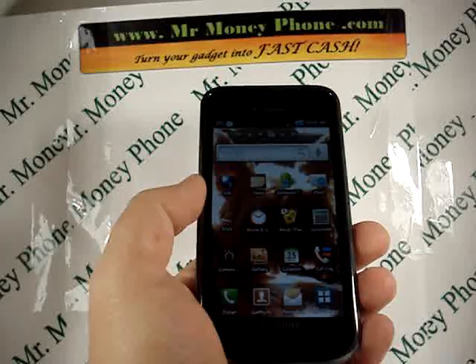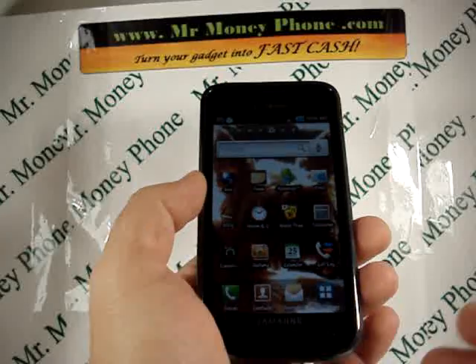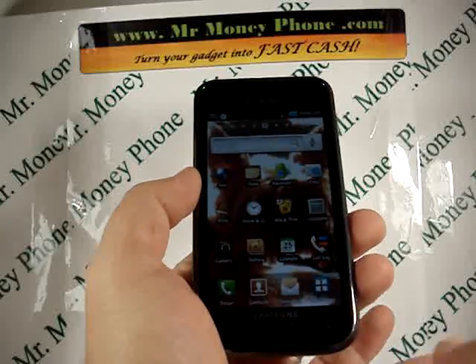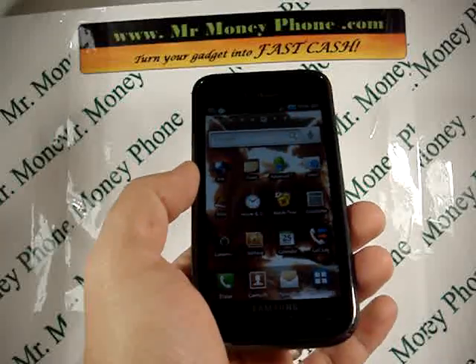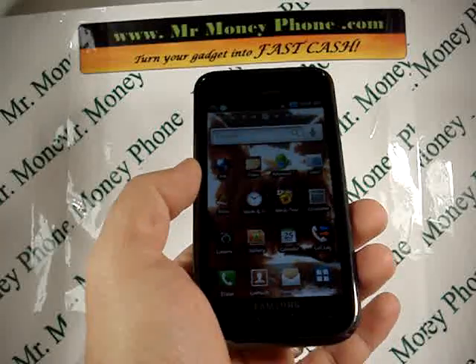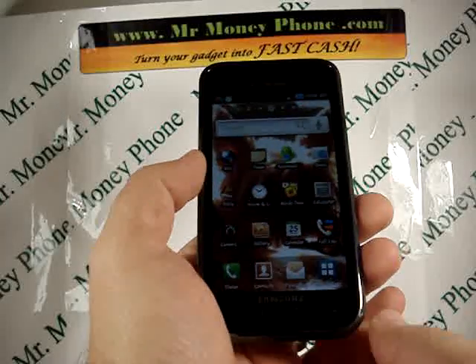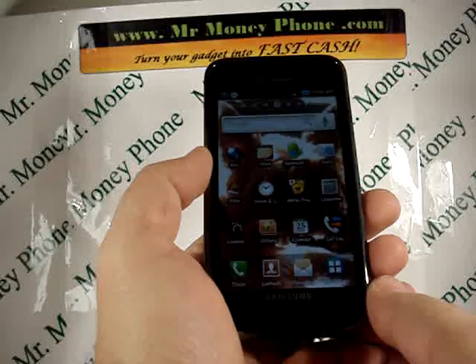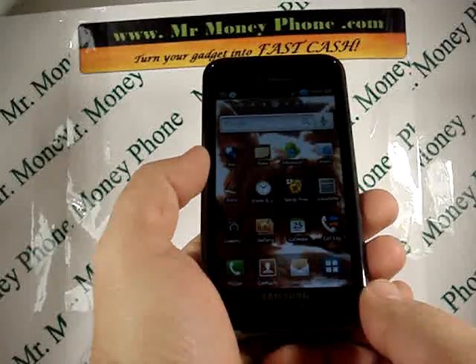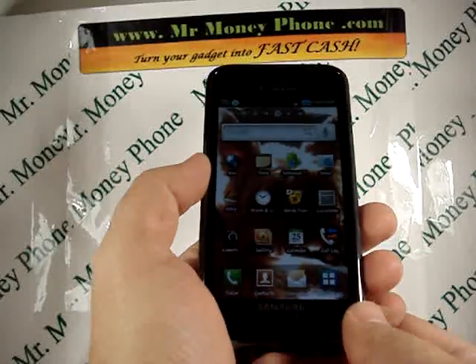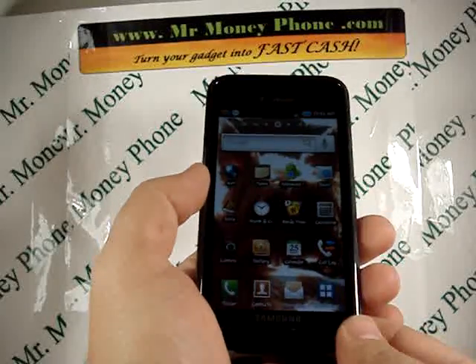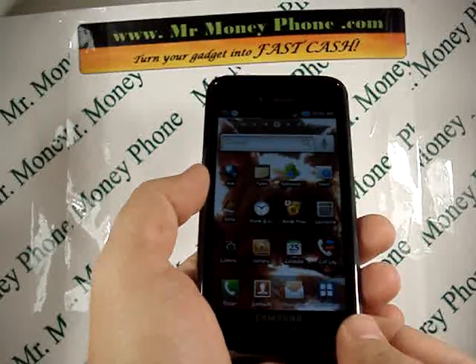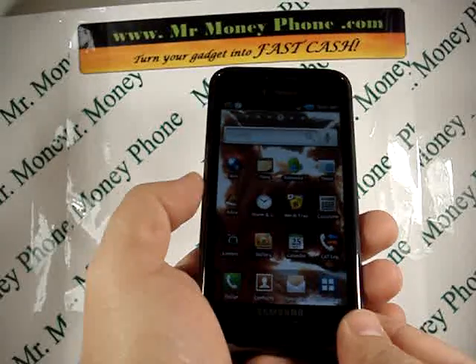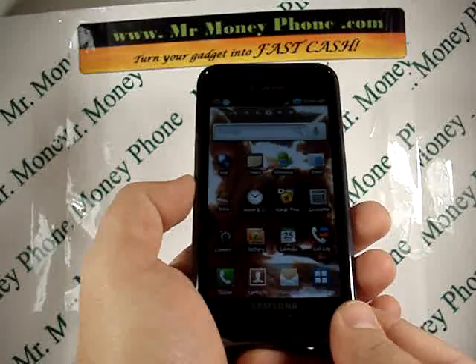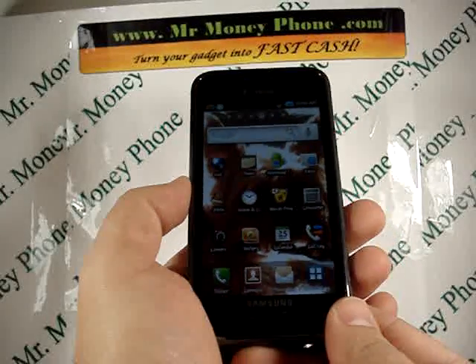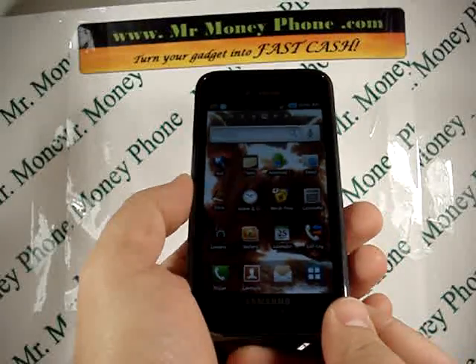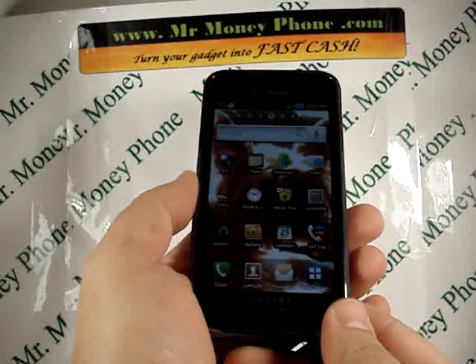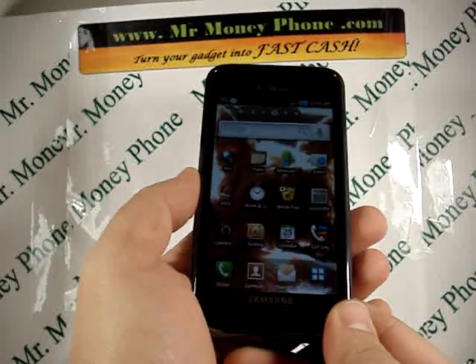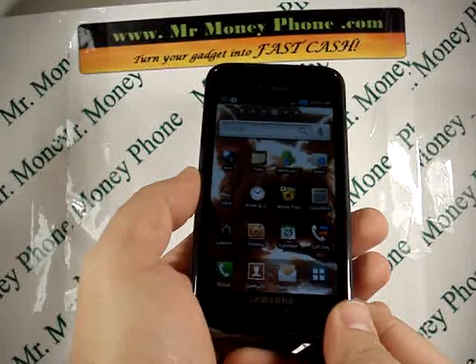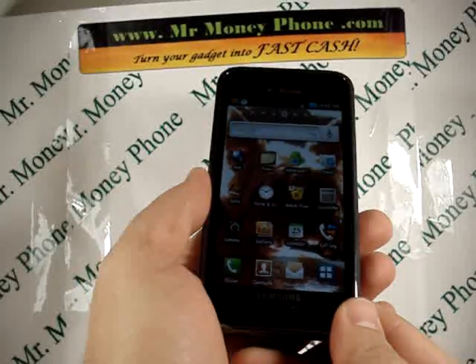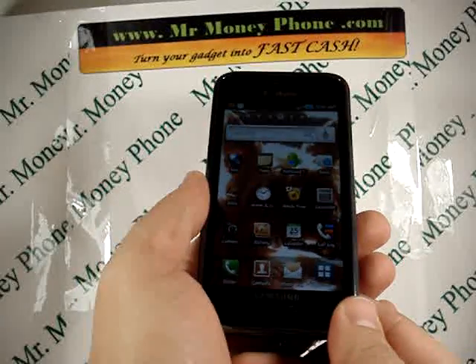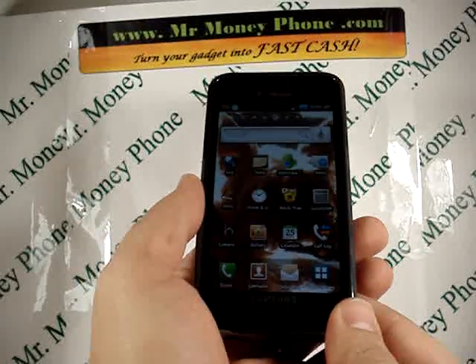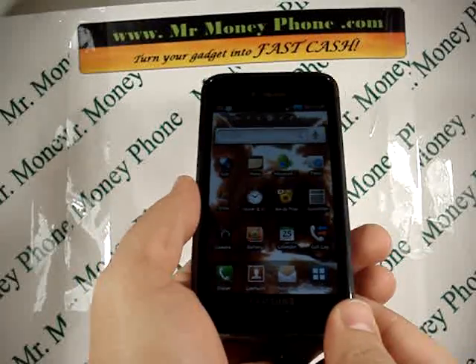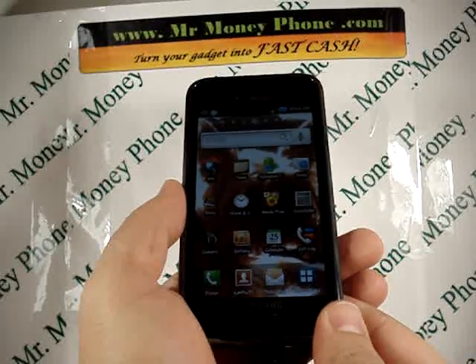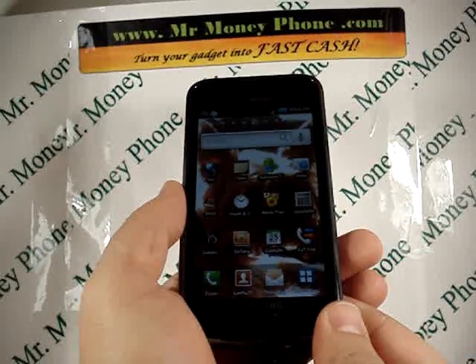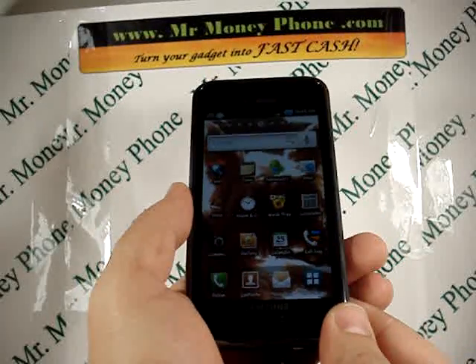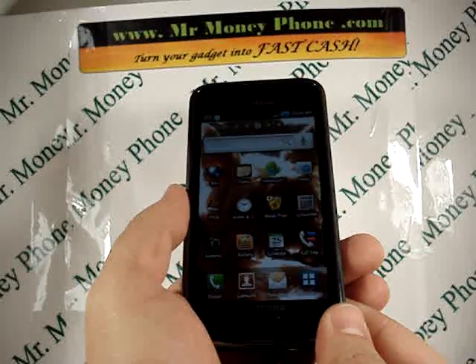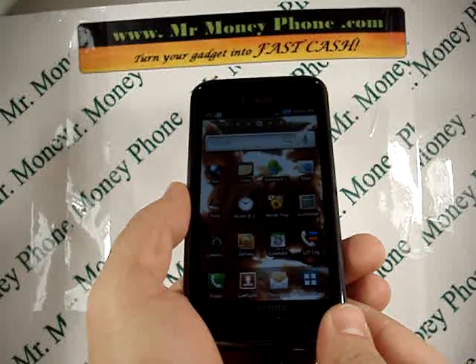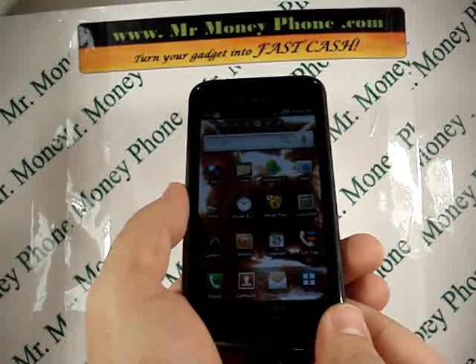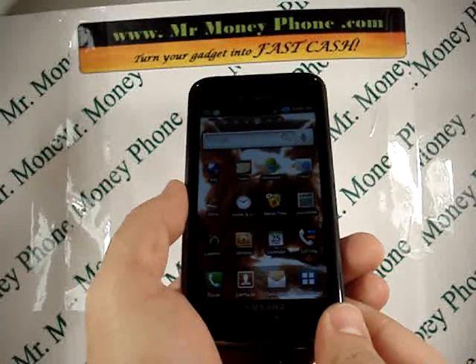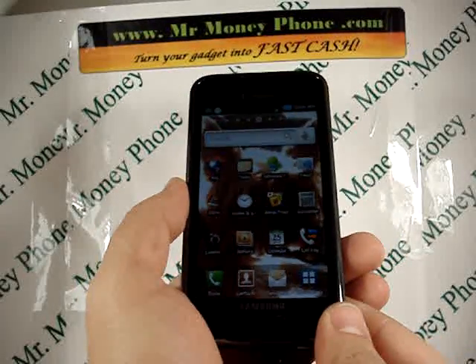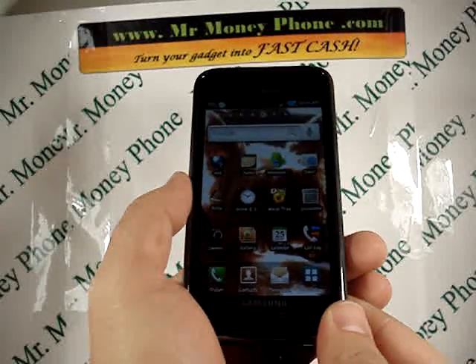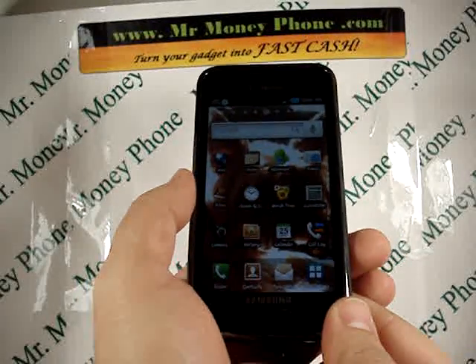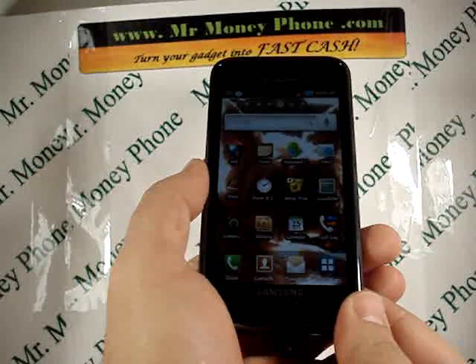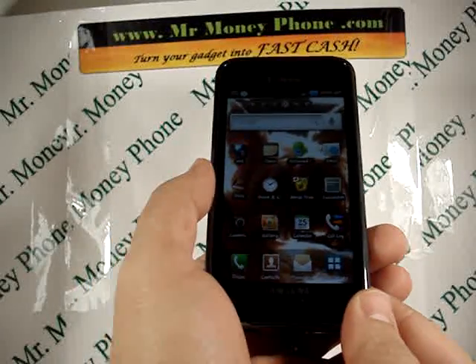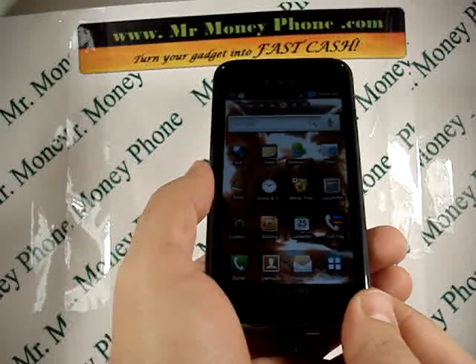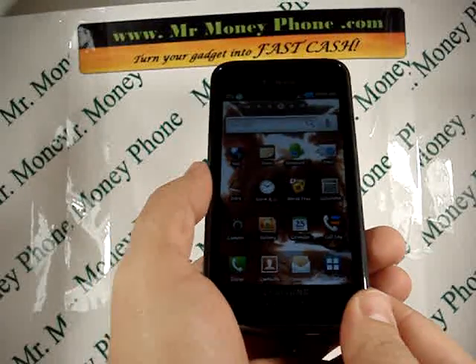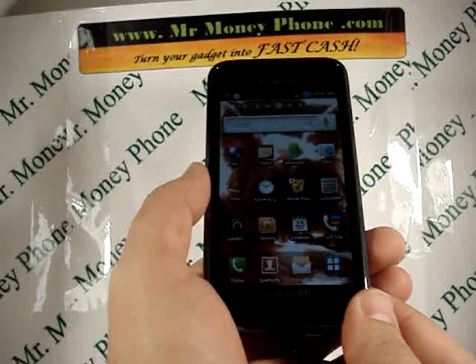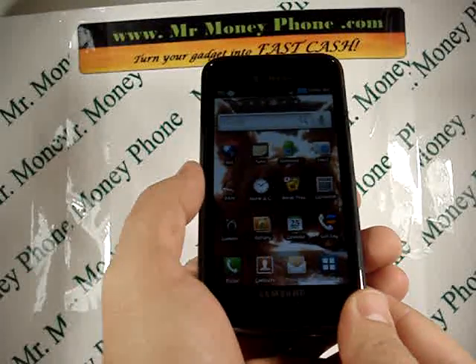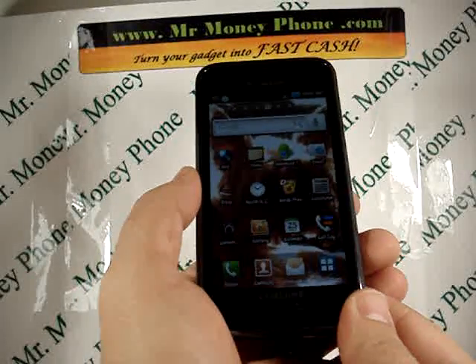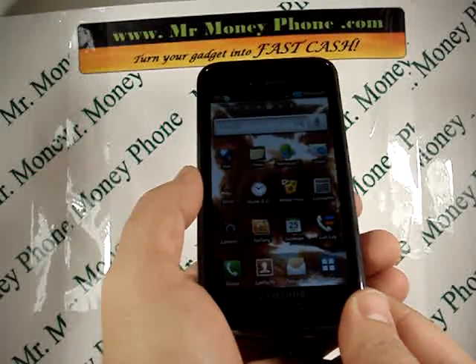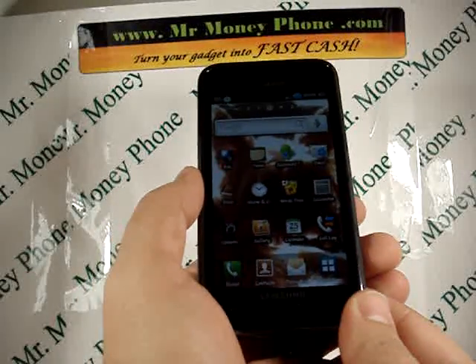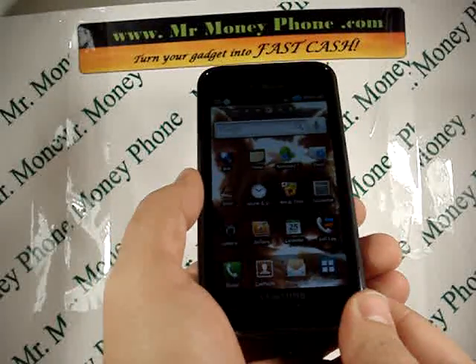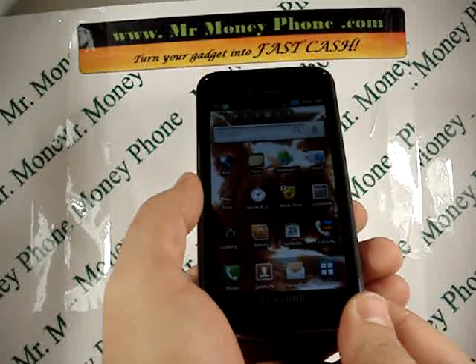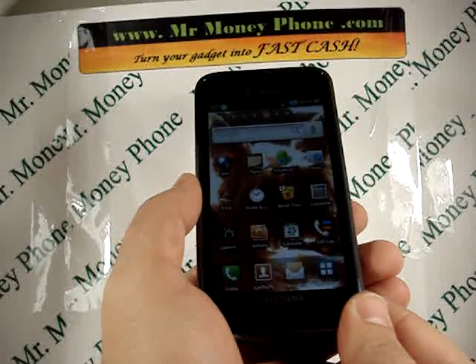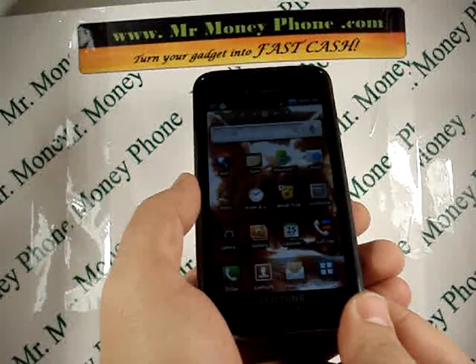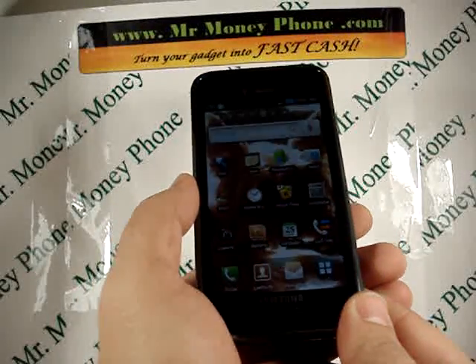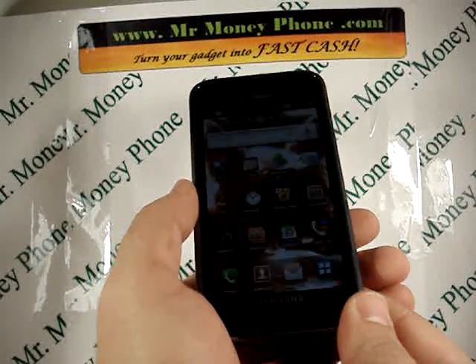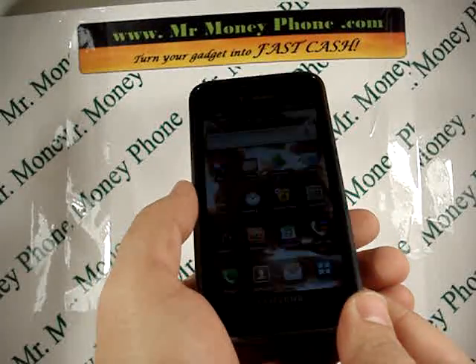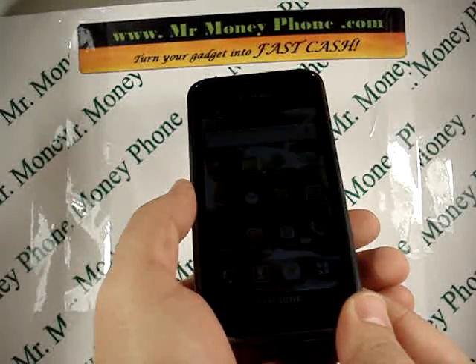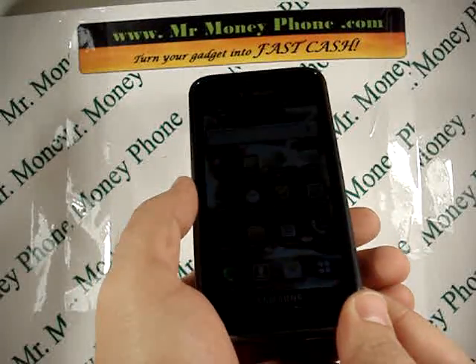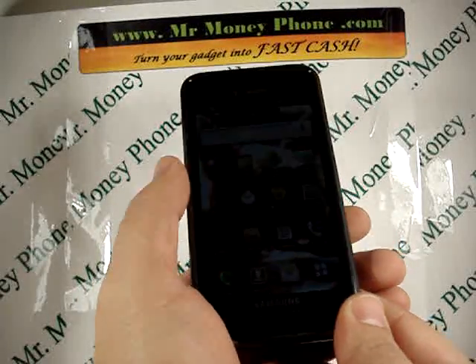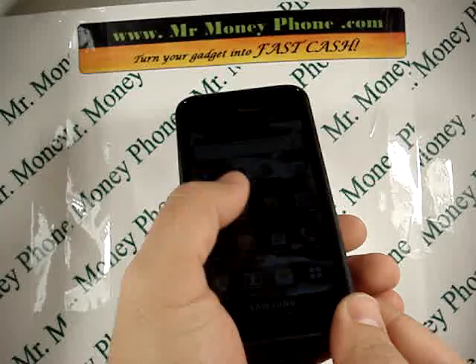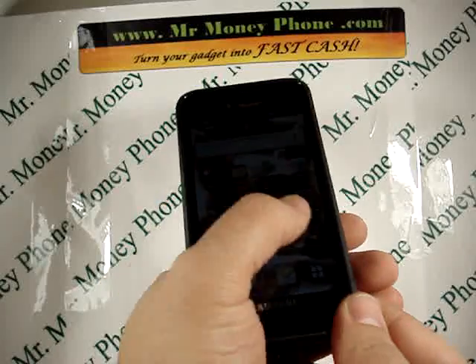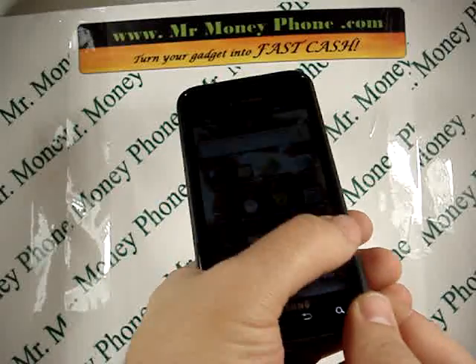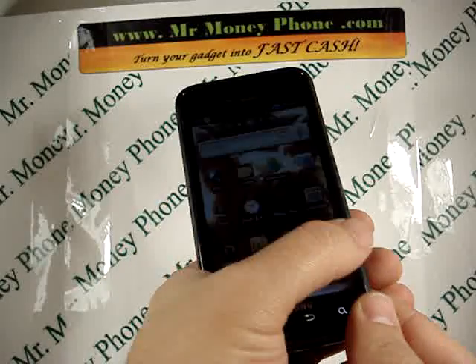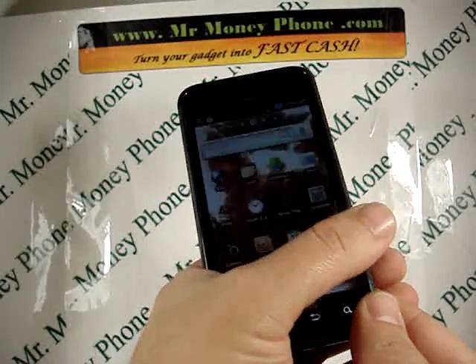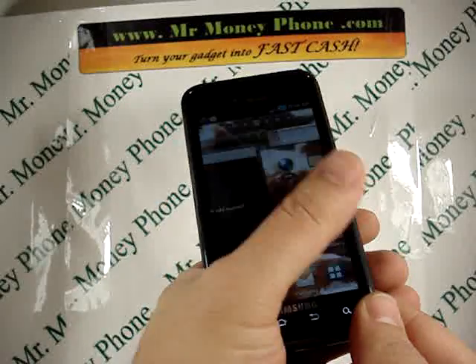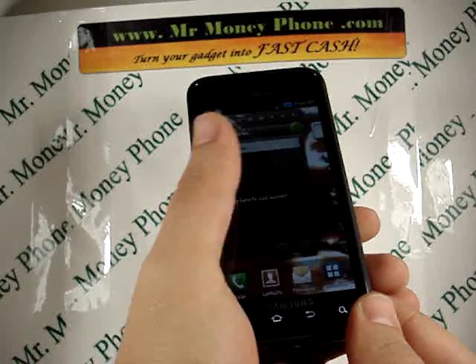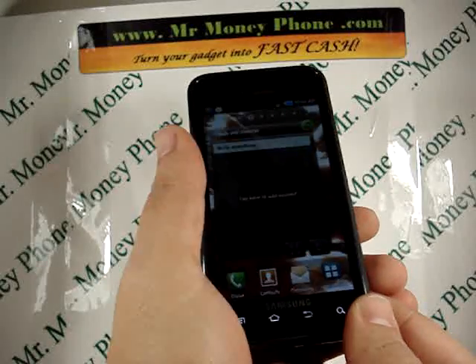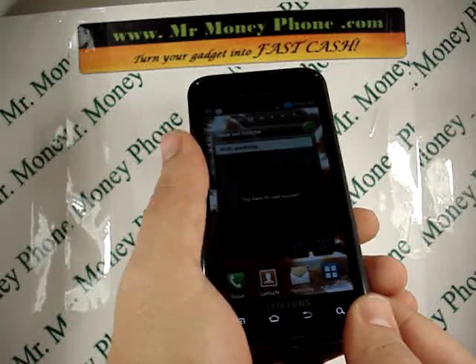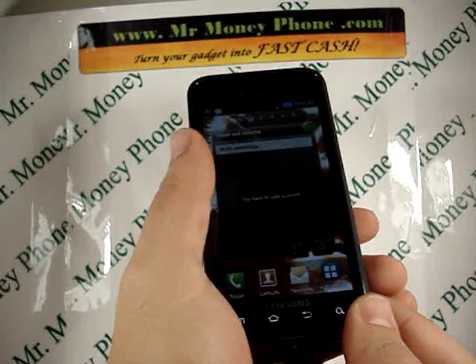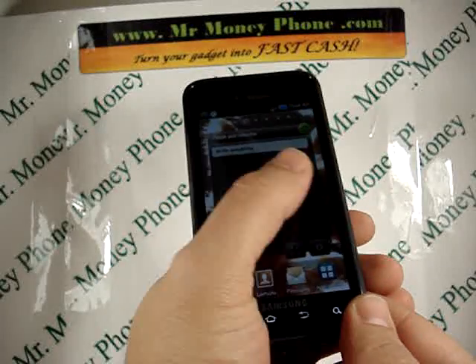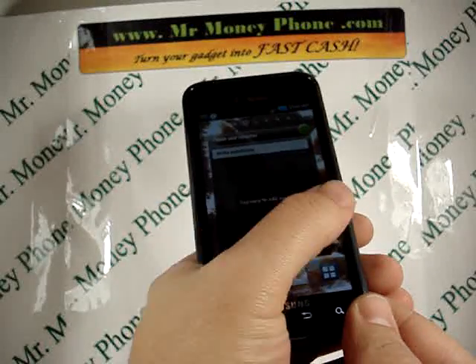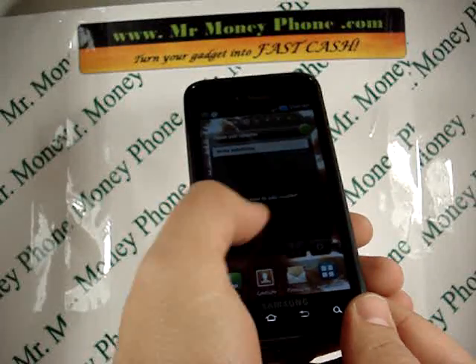Welcome back to Mr. Money Phone, buyer of used cell phones, iPods, and other electronic gadgets.